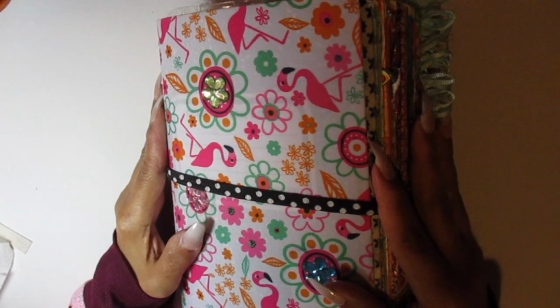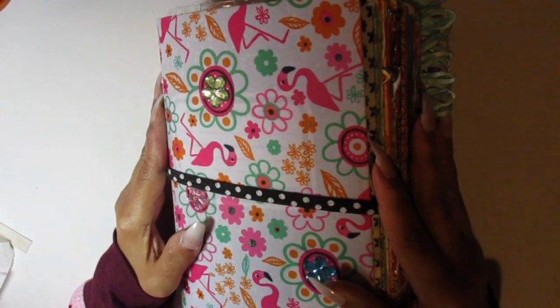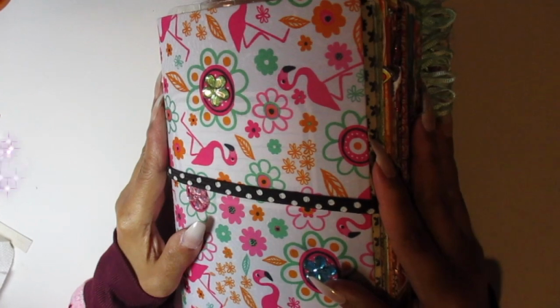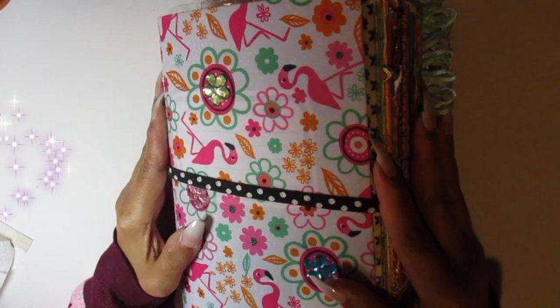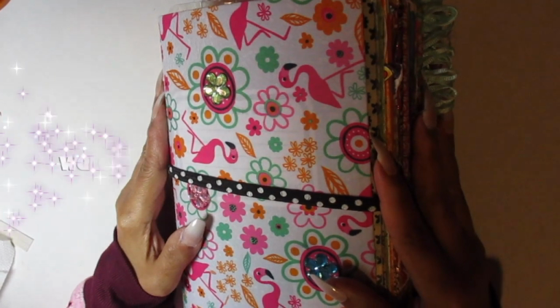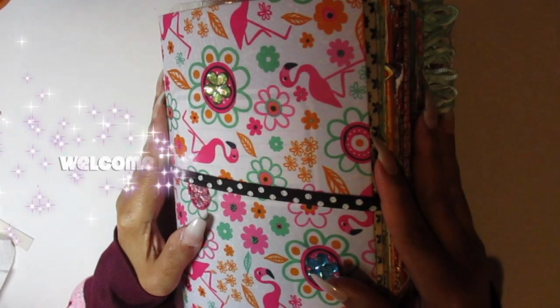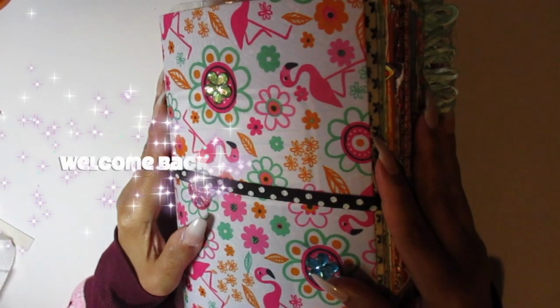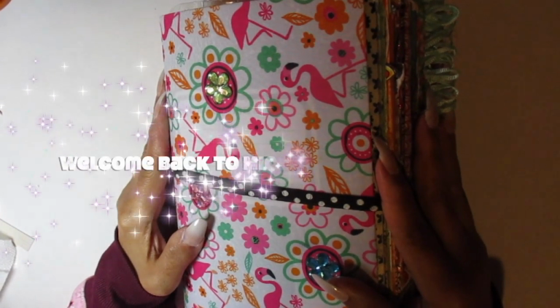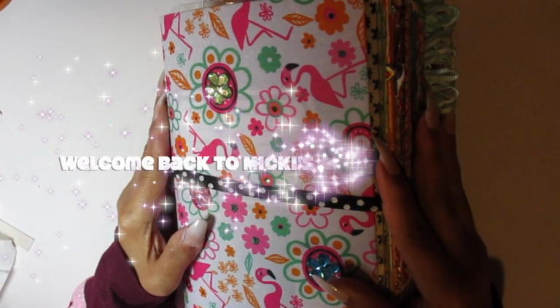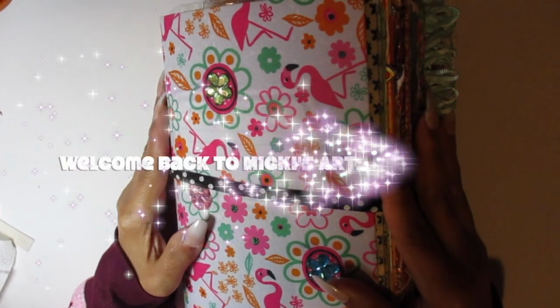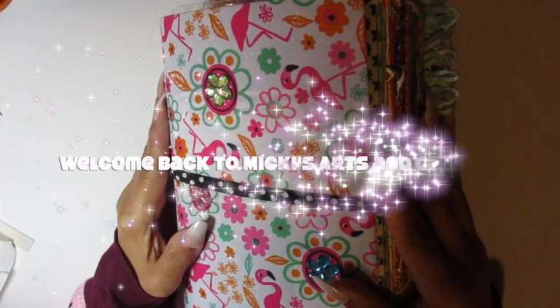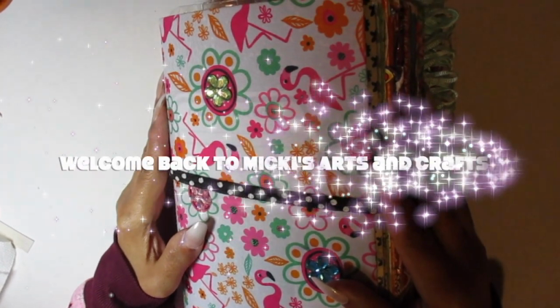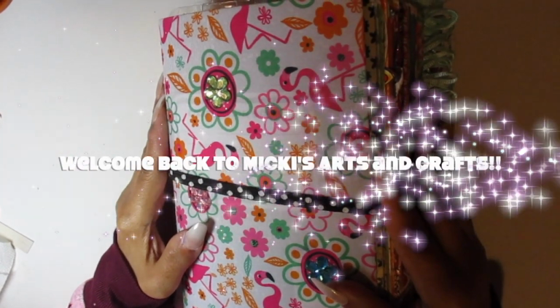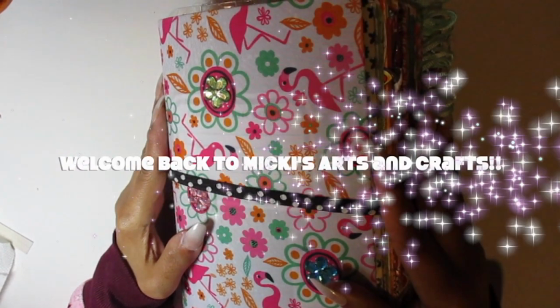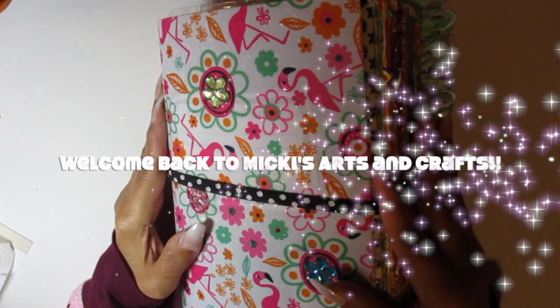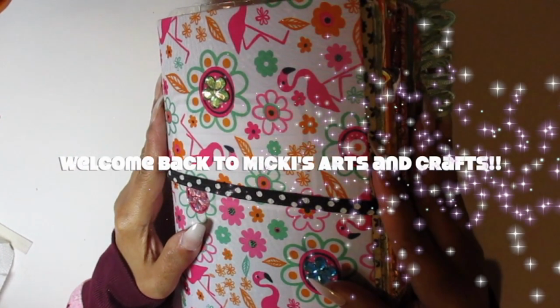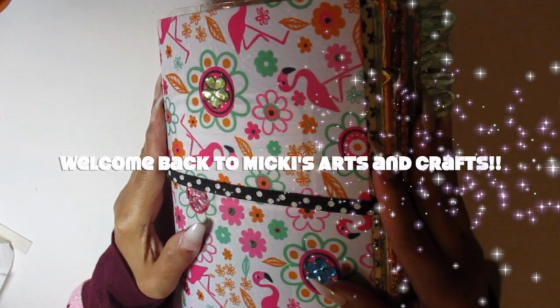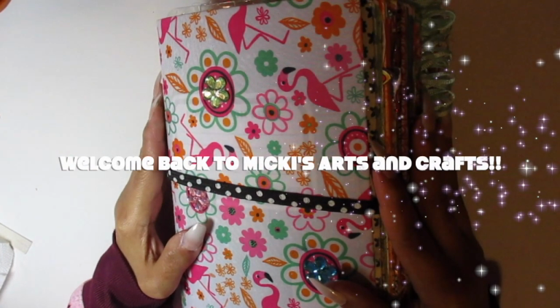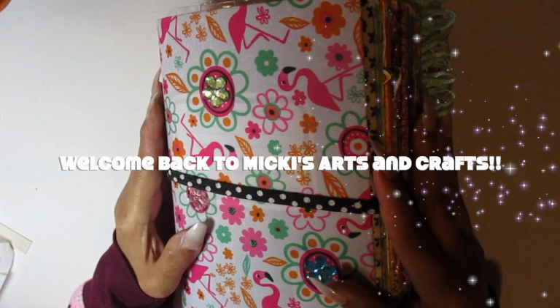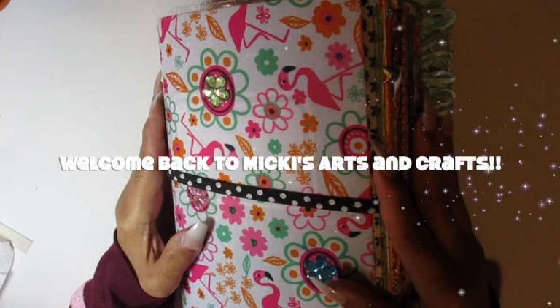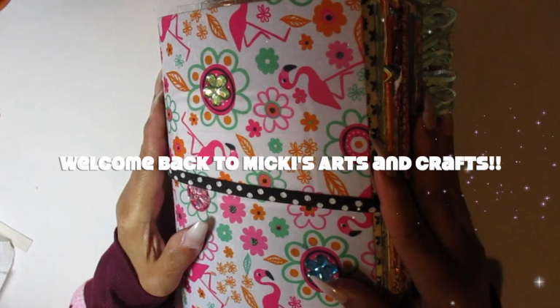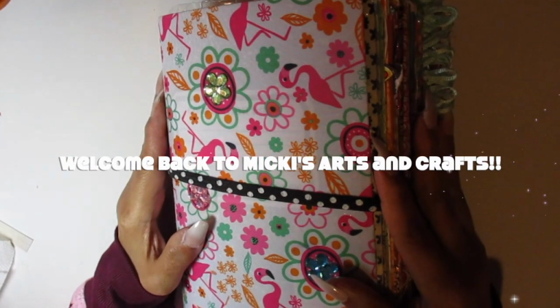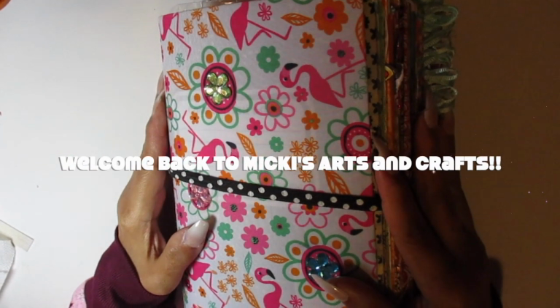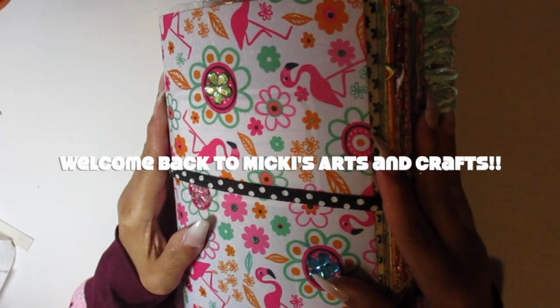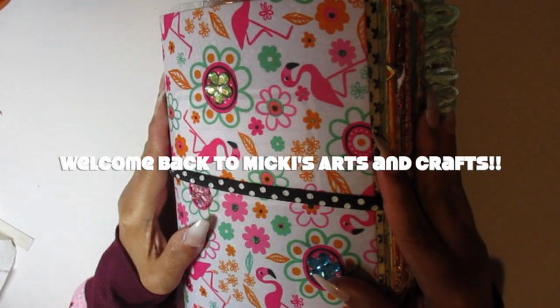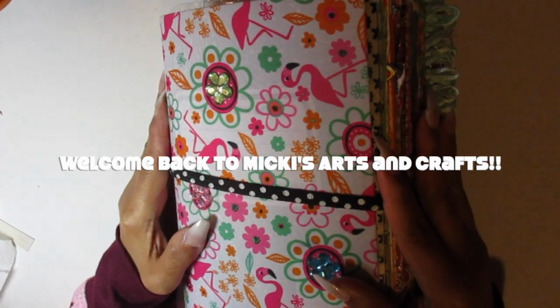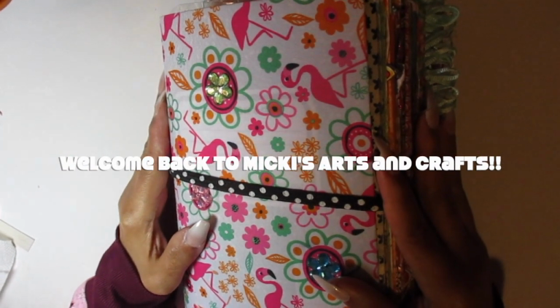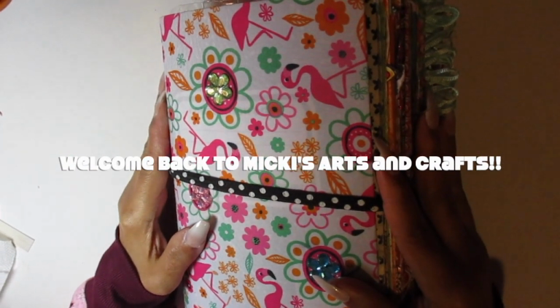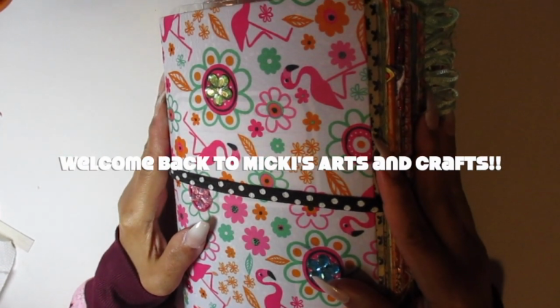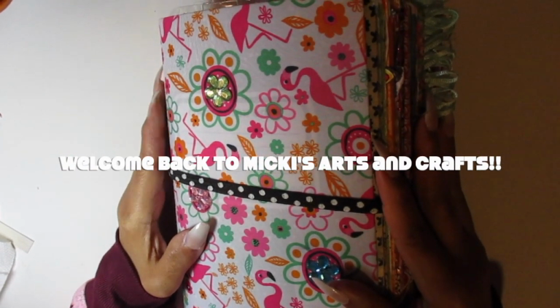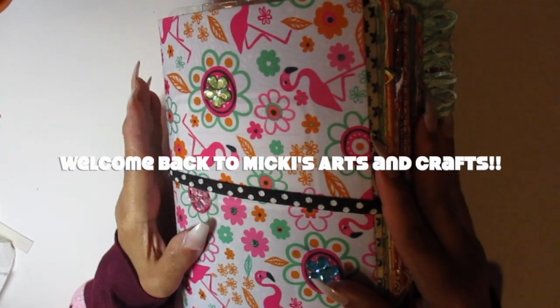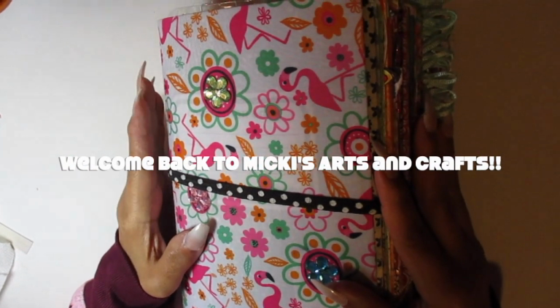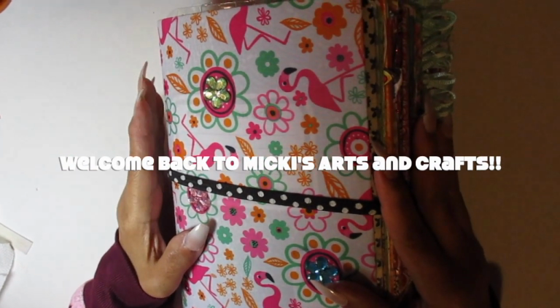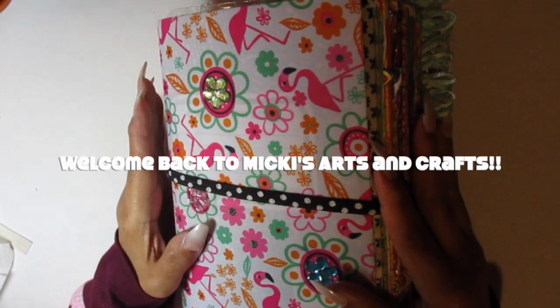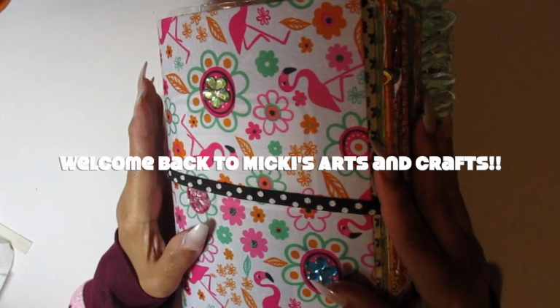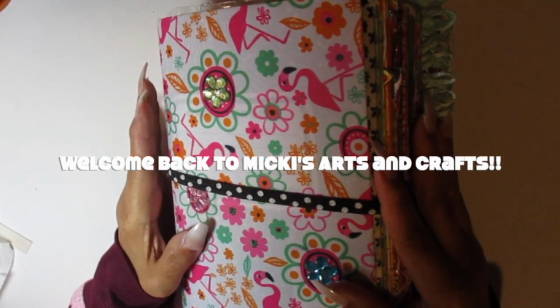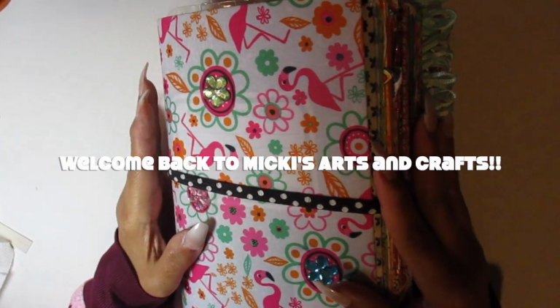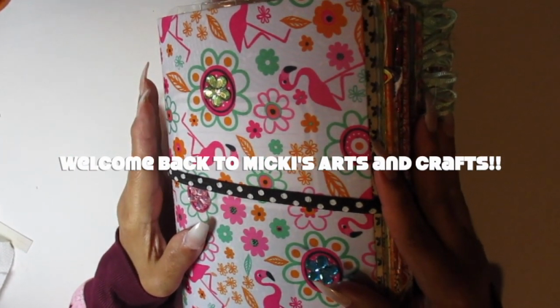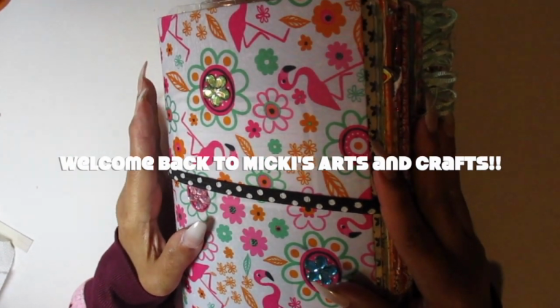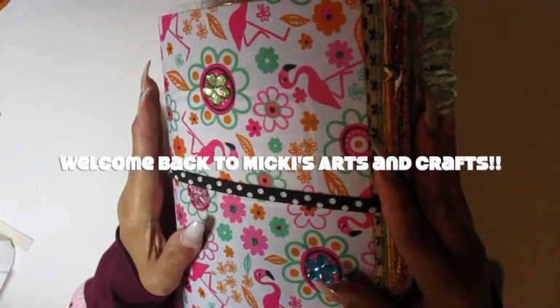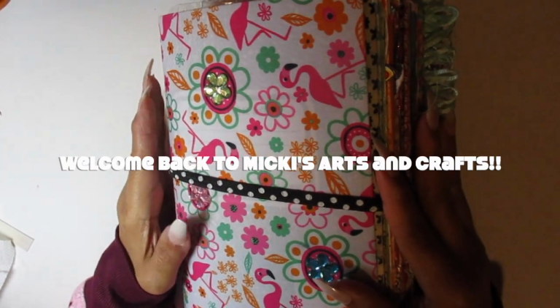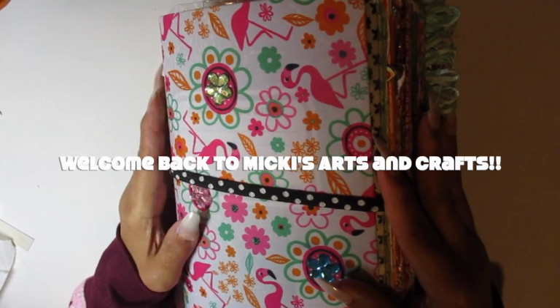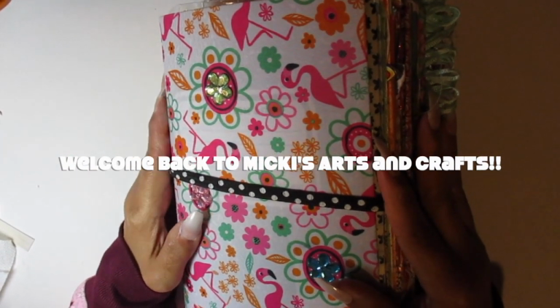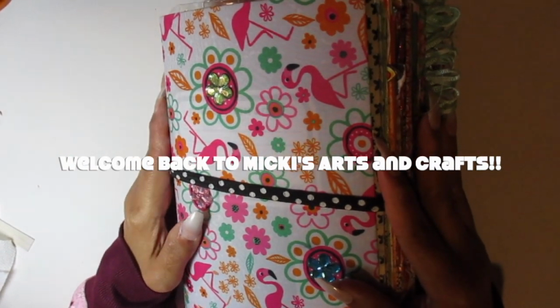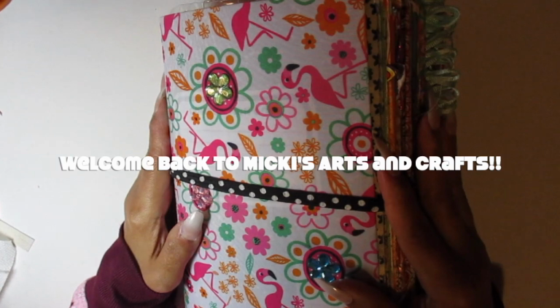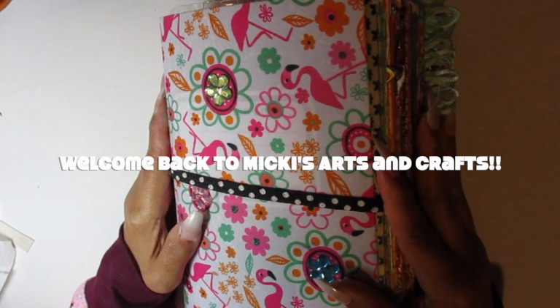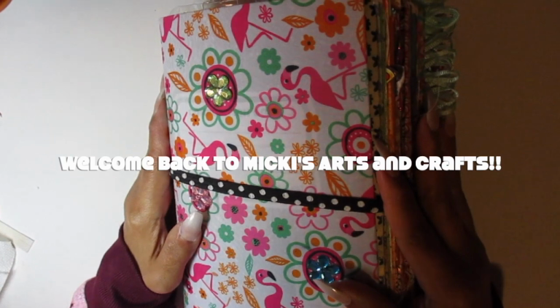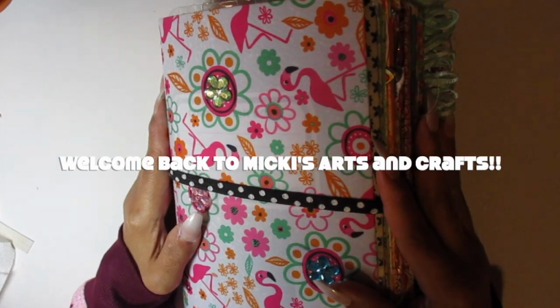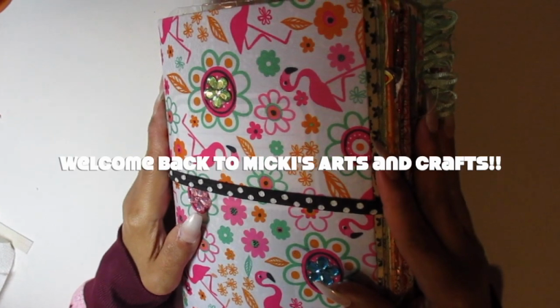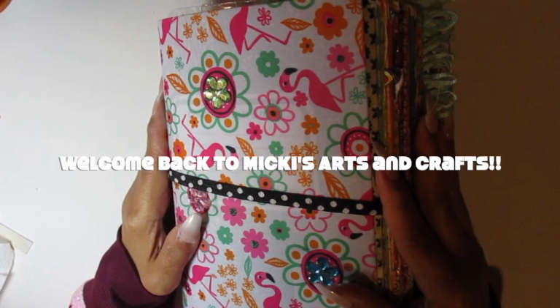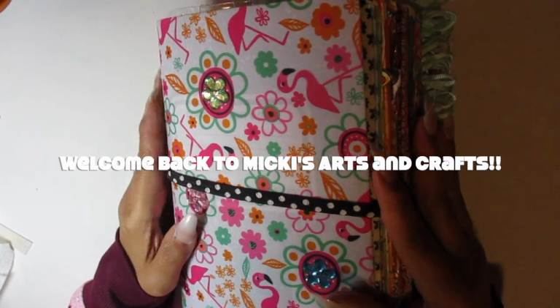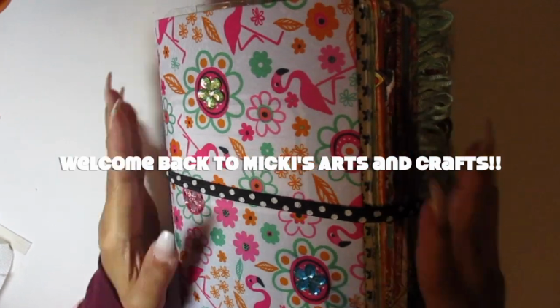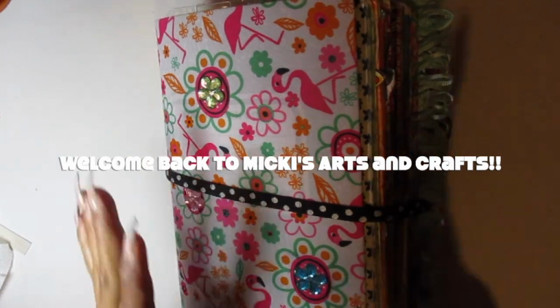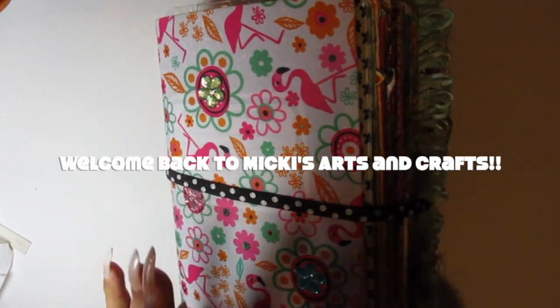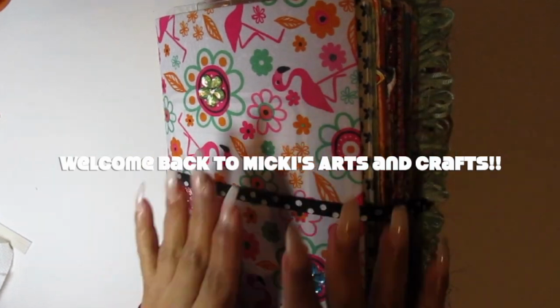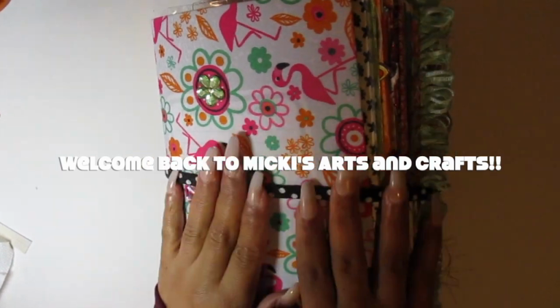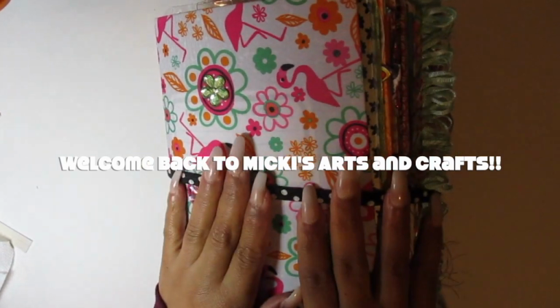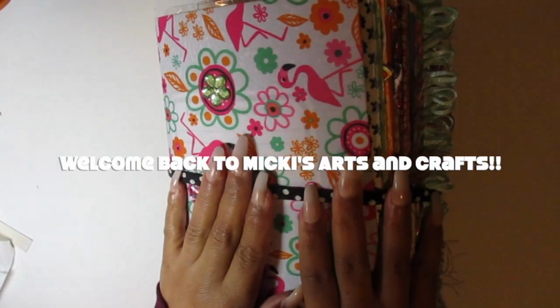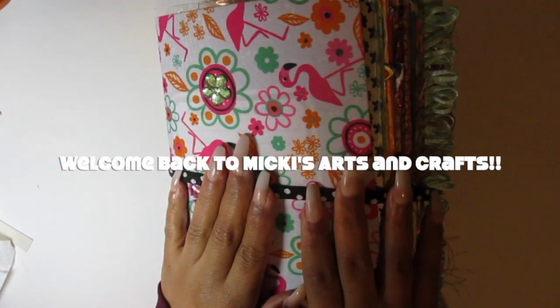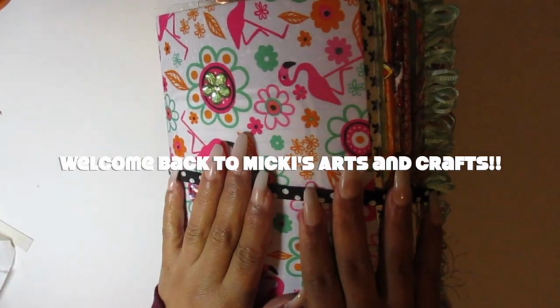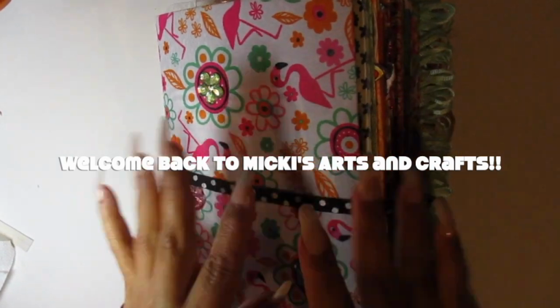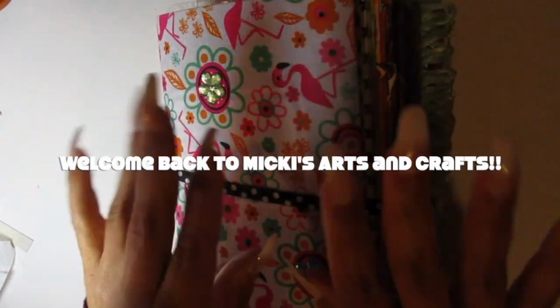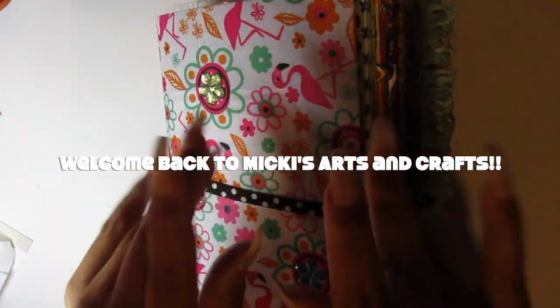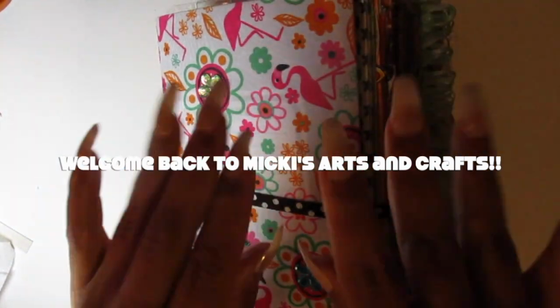Is this thing on? Hello? It's Mickey. Mickey's from Mickey's Eyes of Craft. I'm back, y'all. Yay!